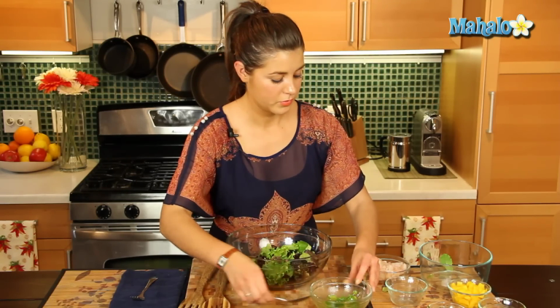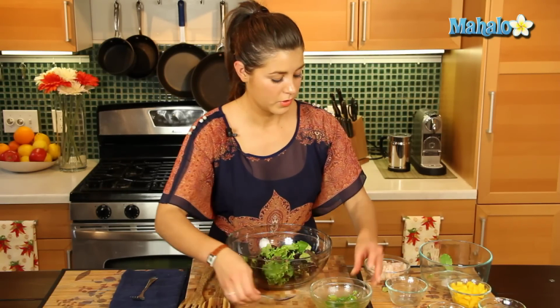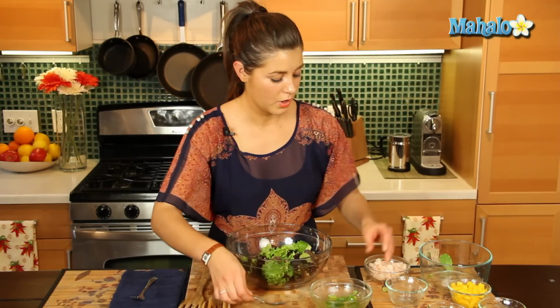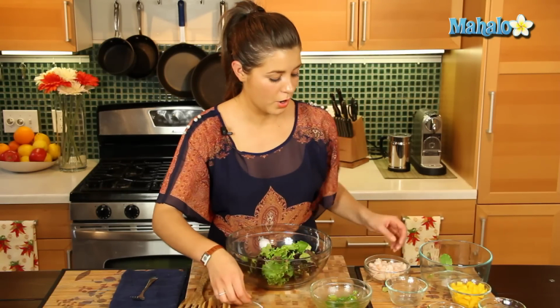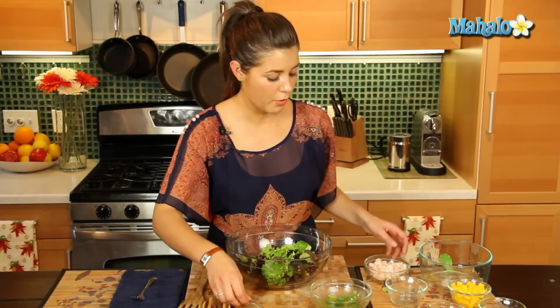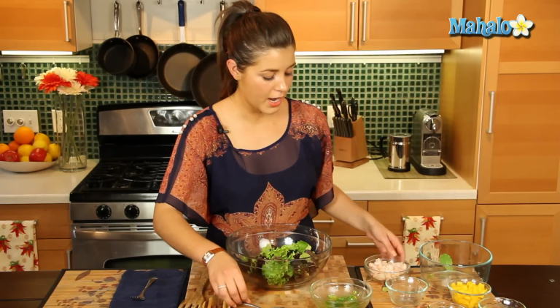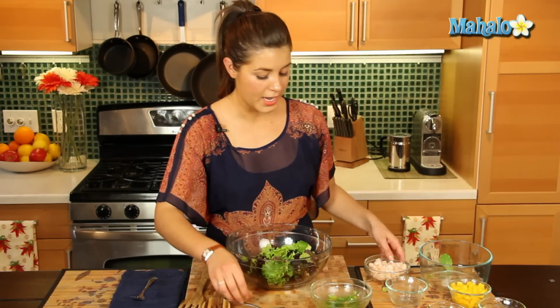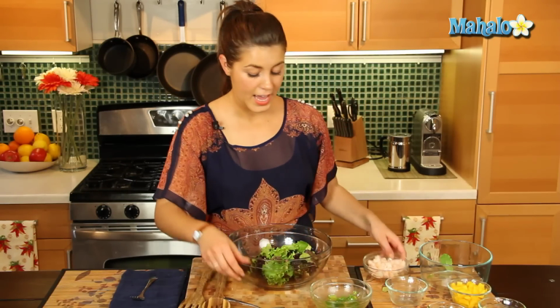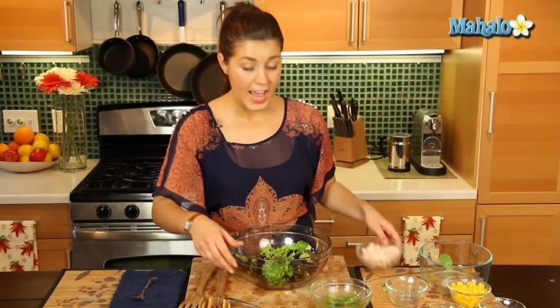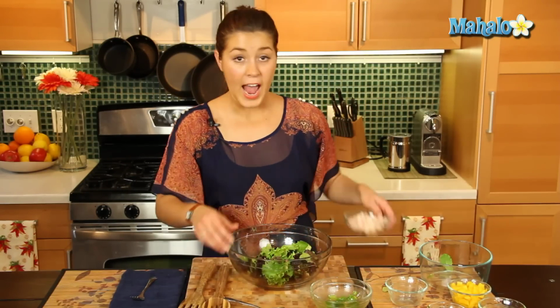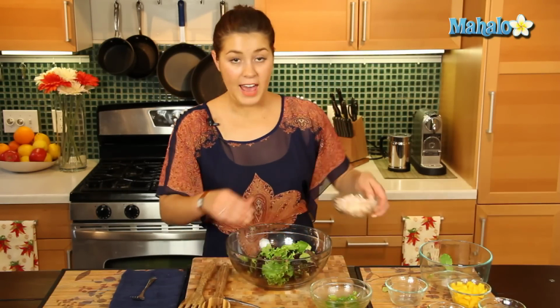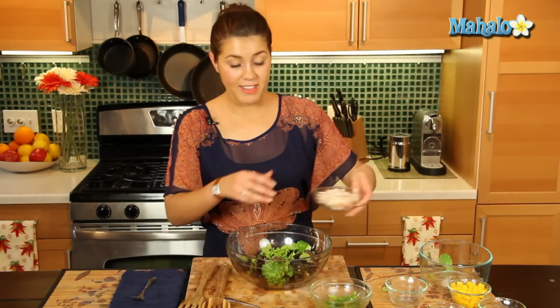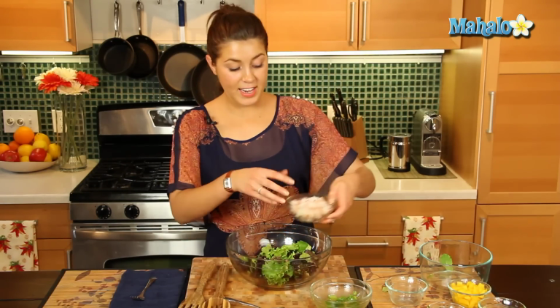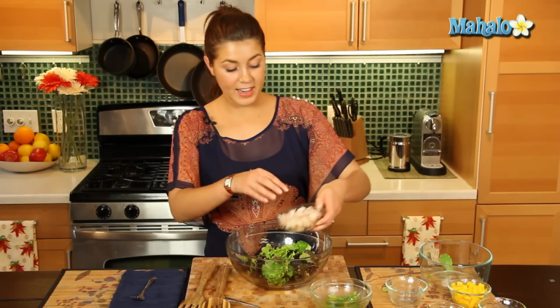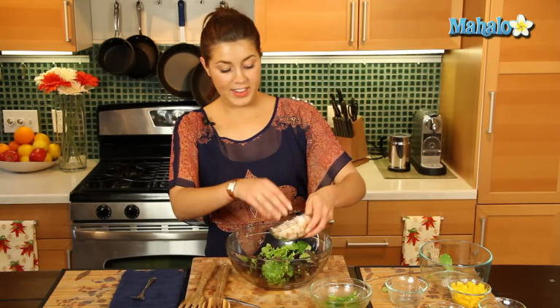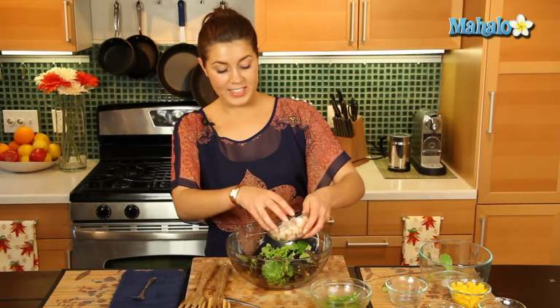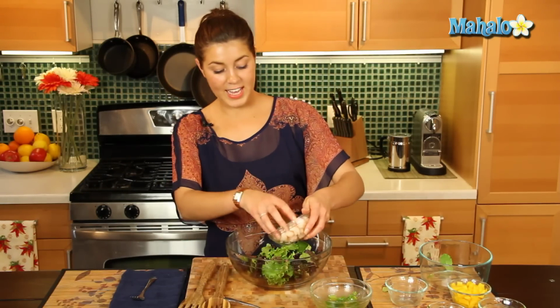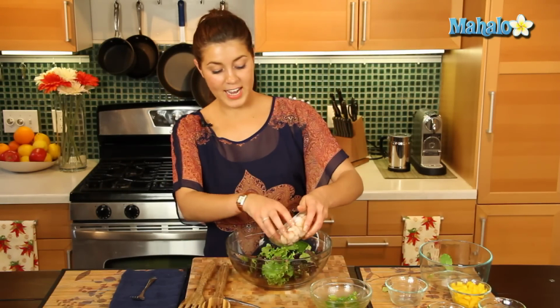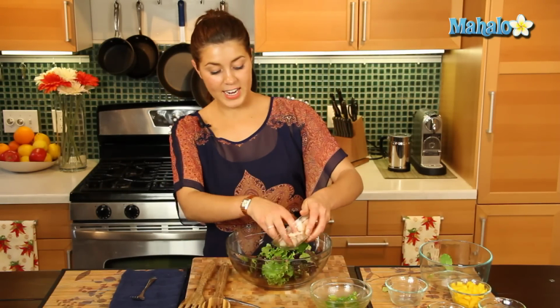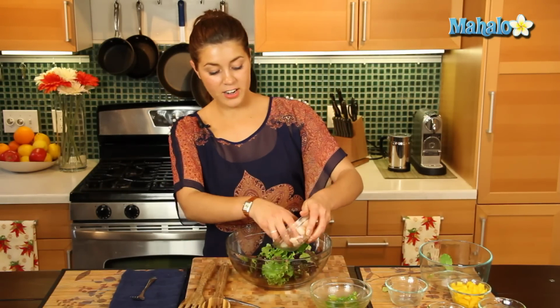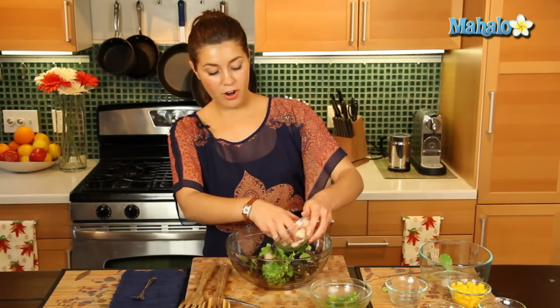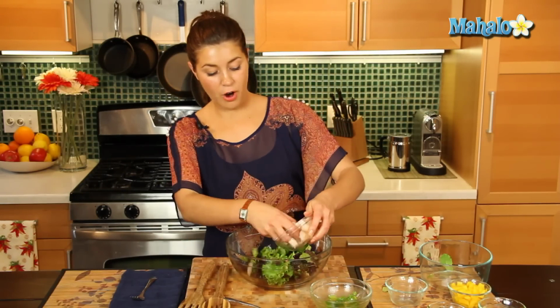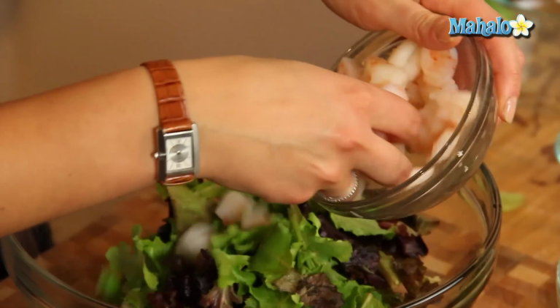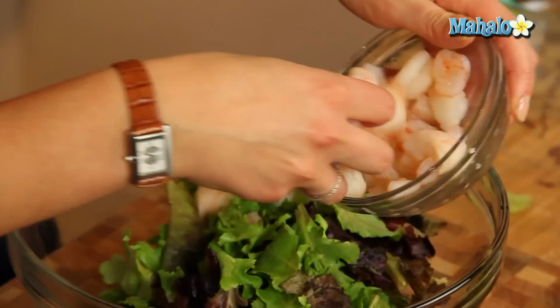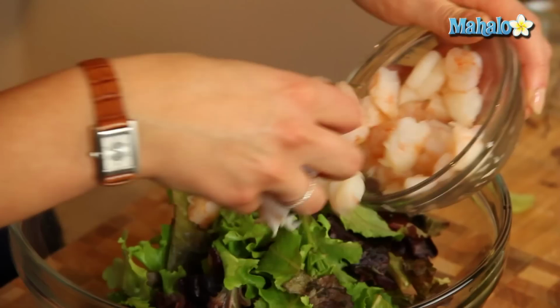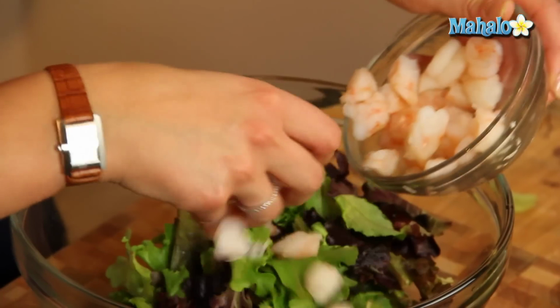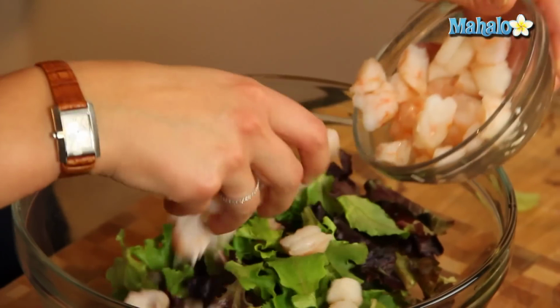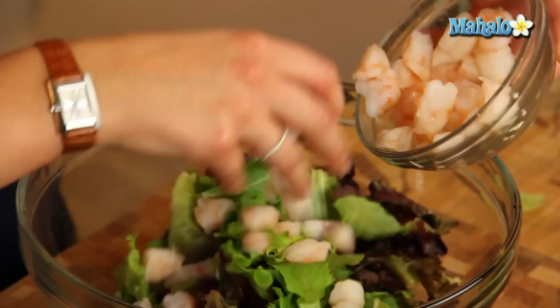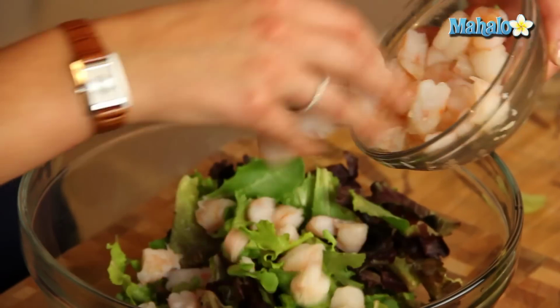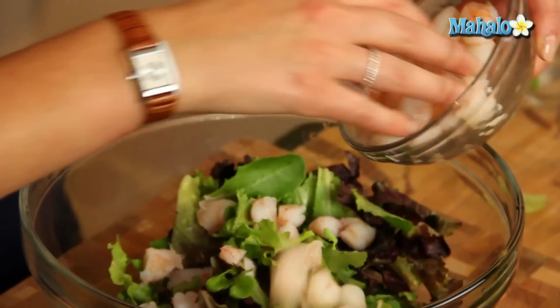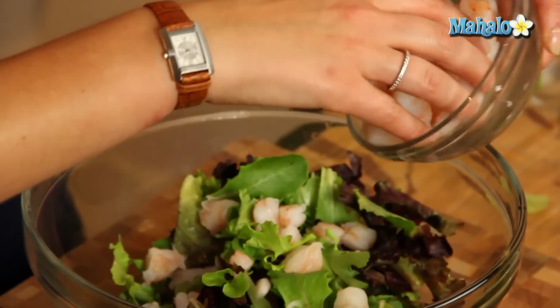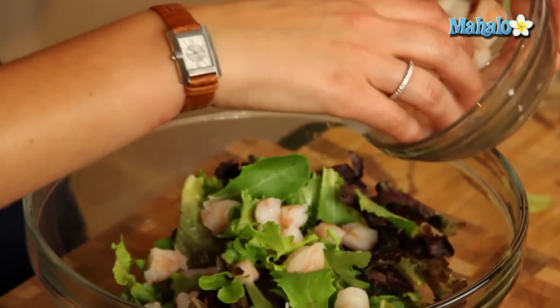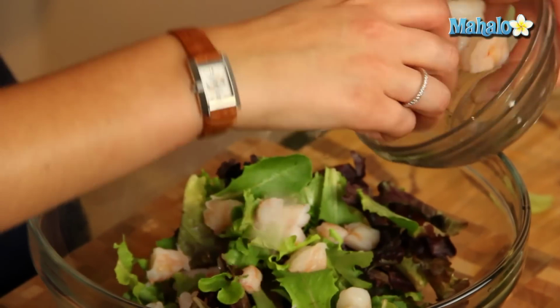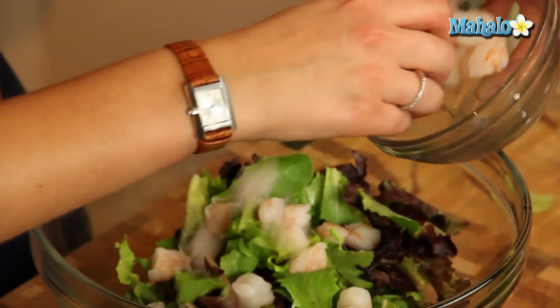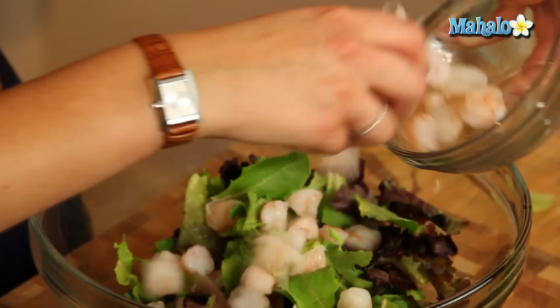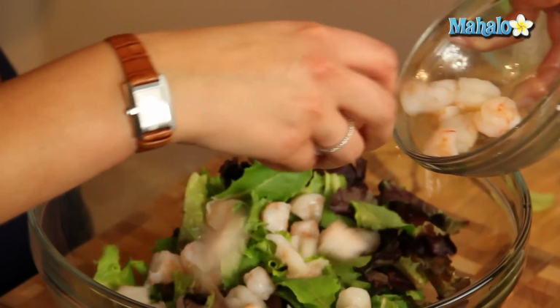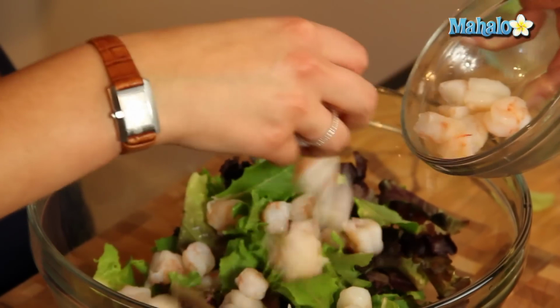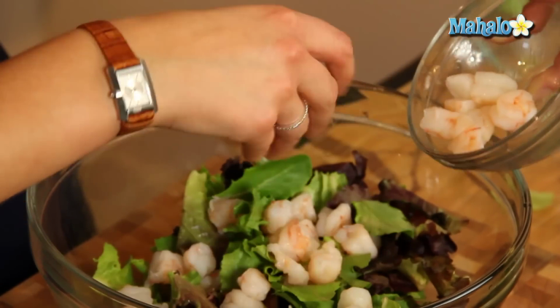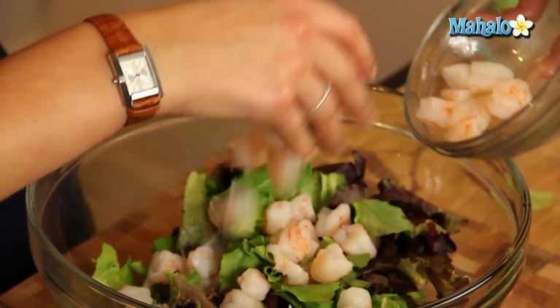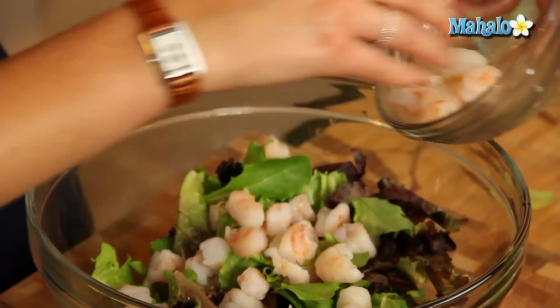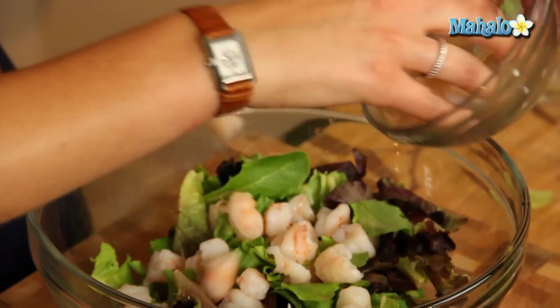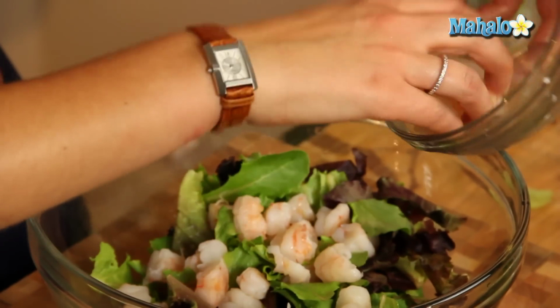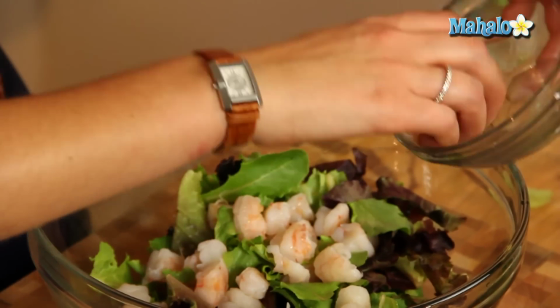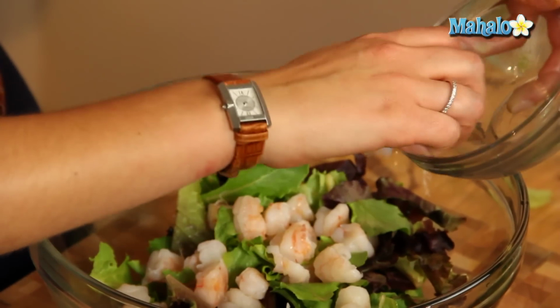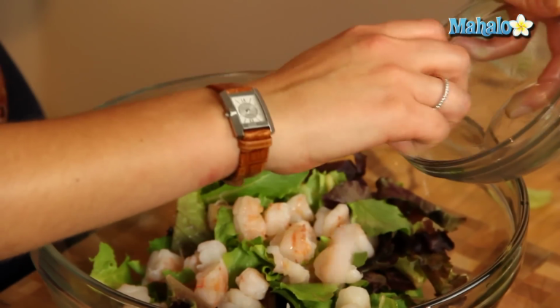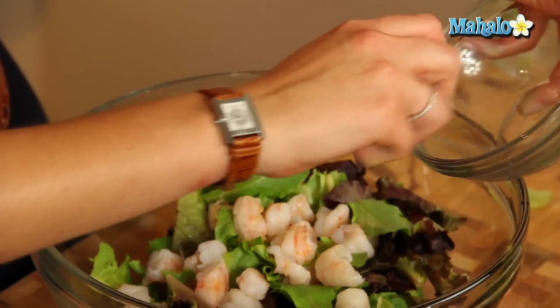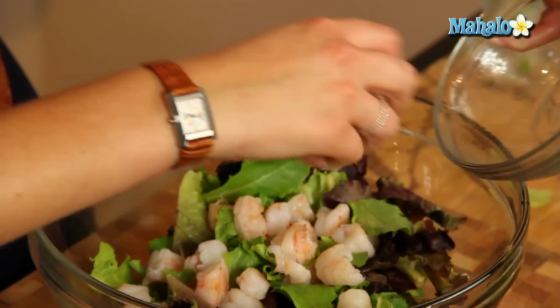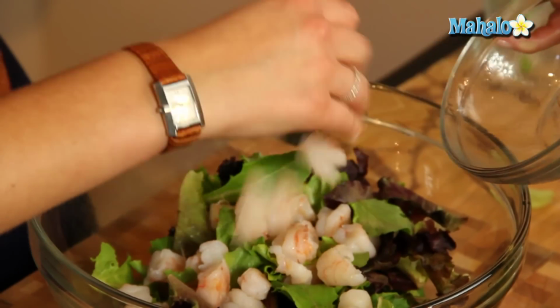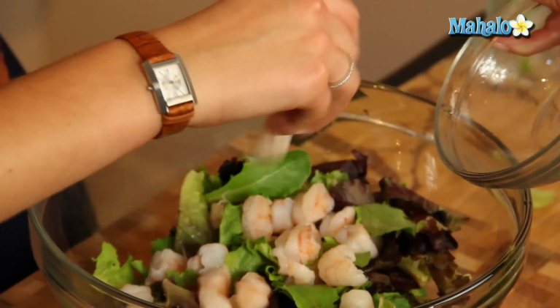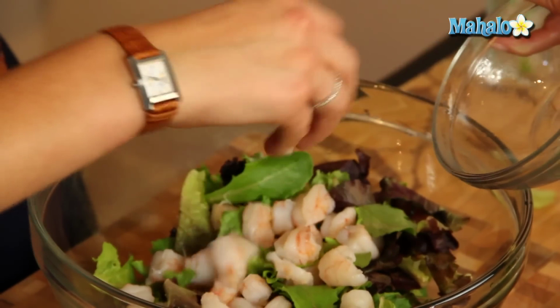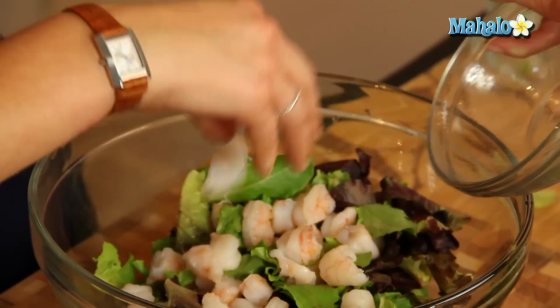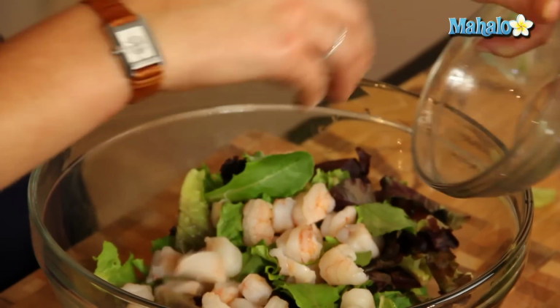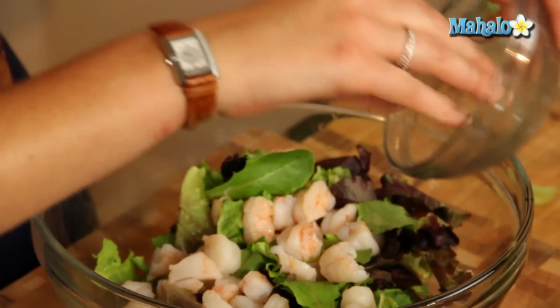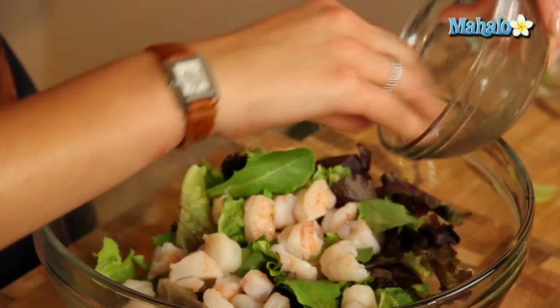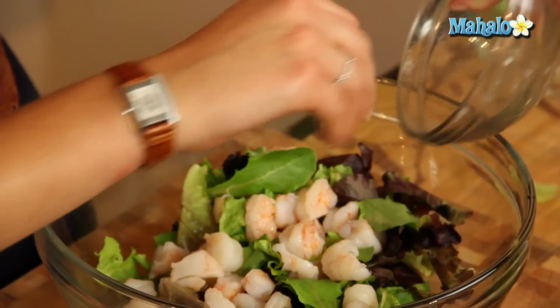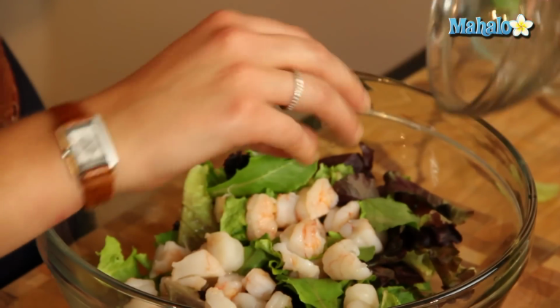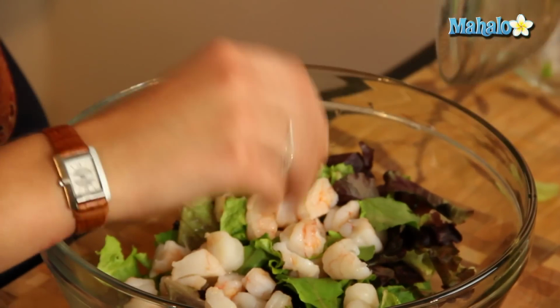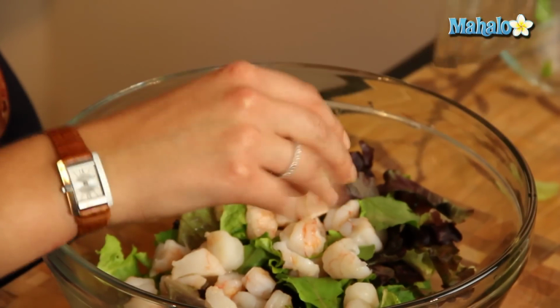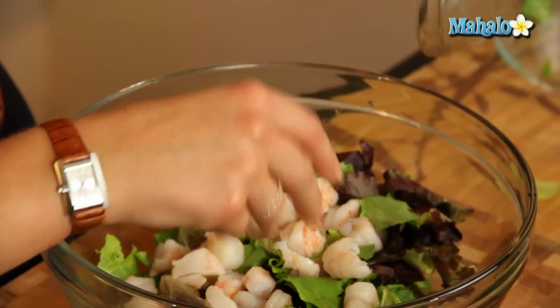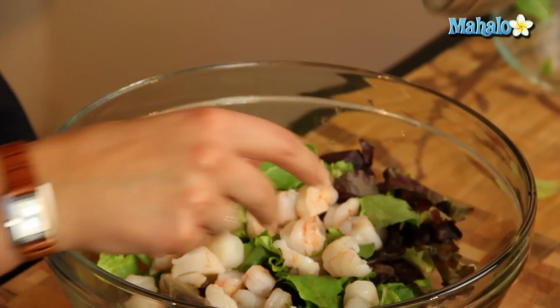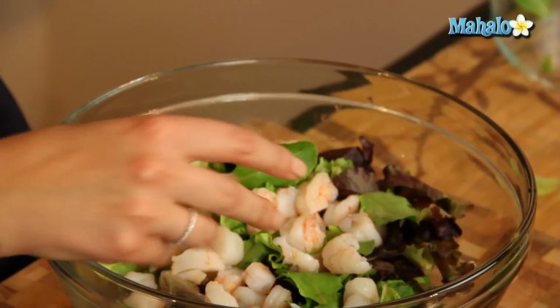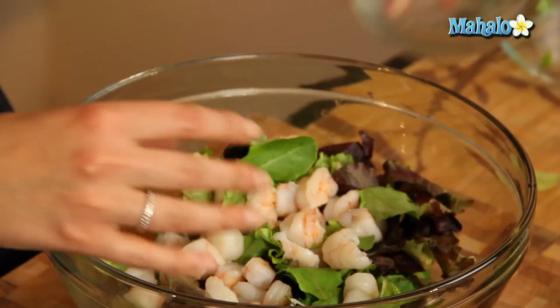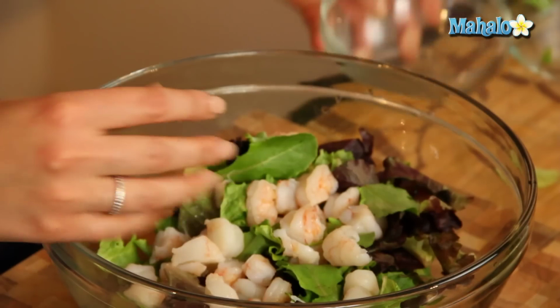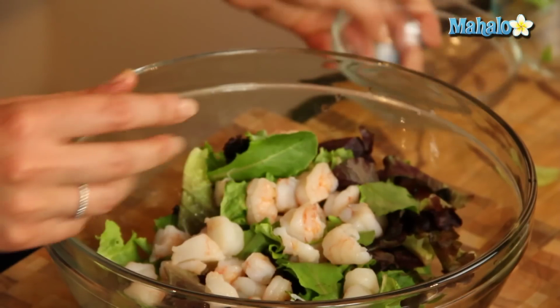Alright, and then let's add in our cooked, chopped shrimp.